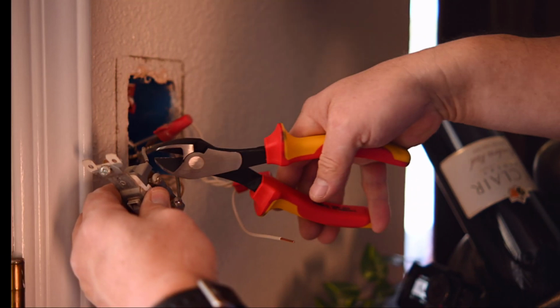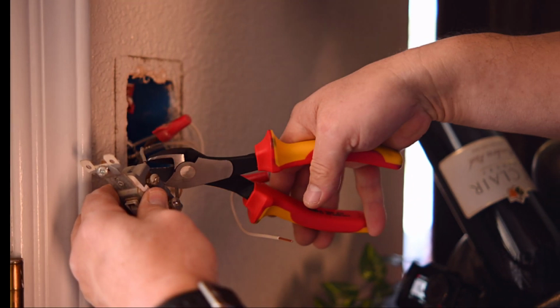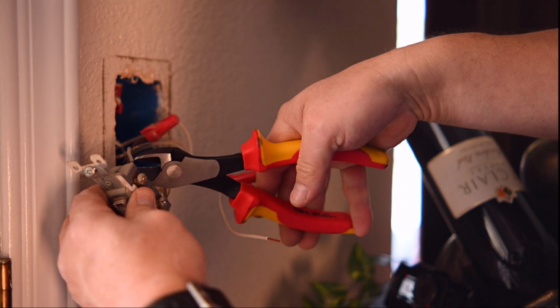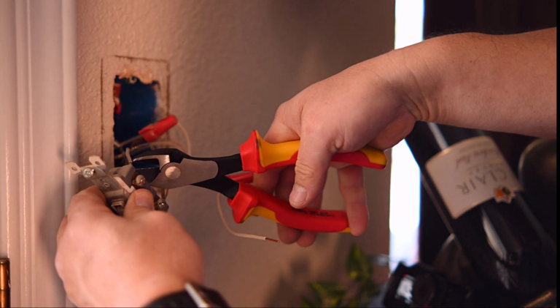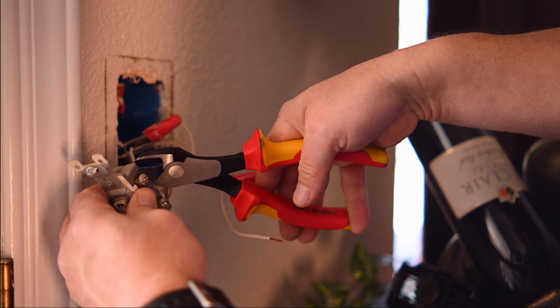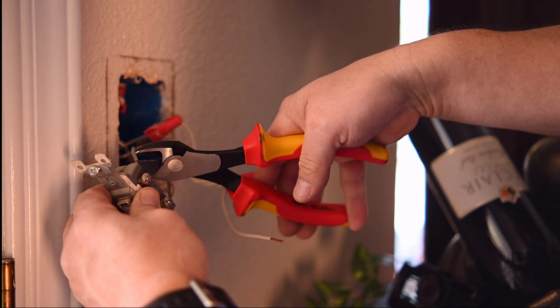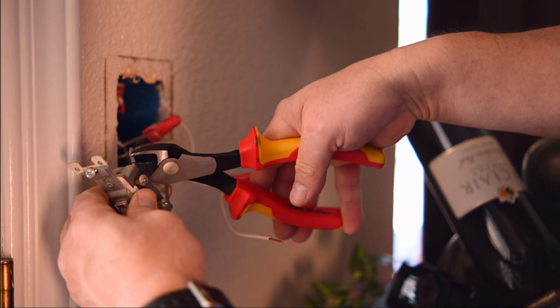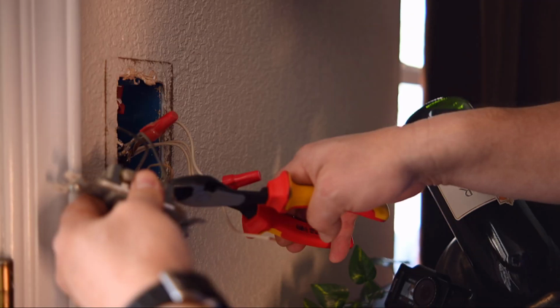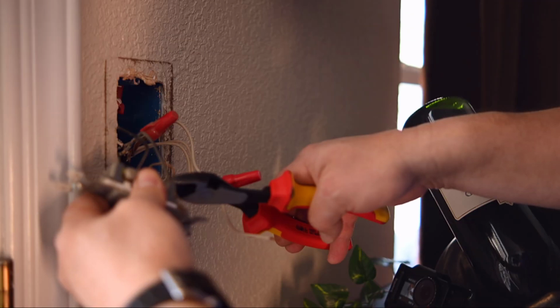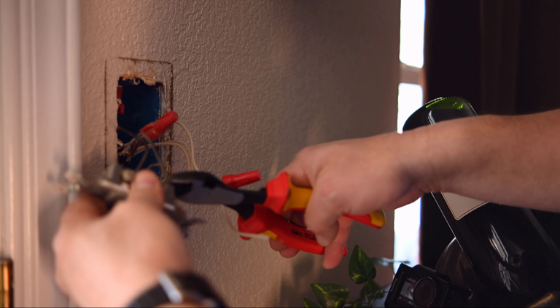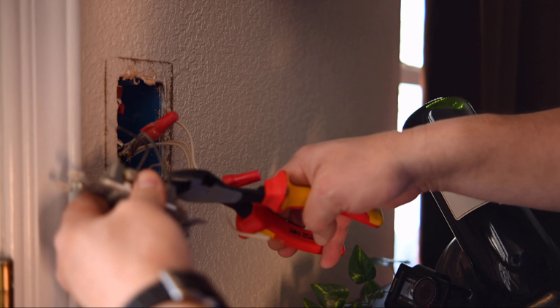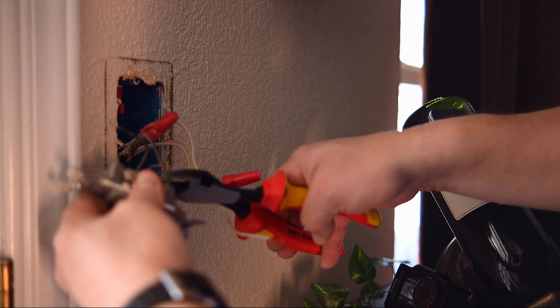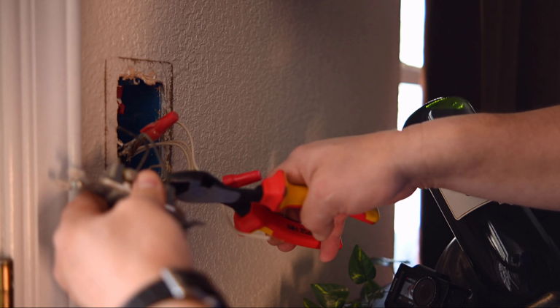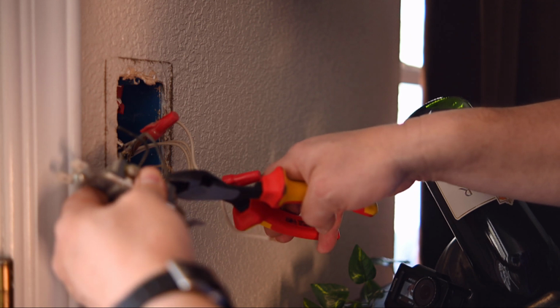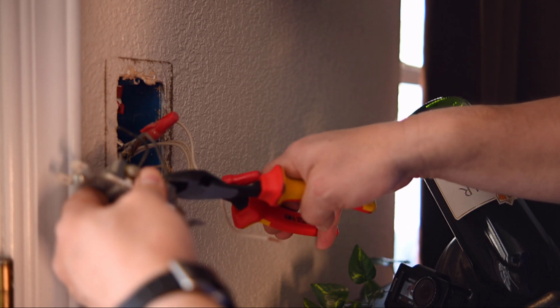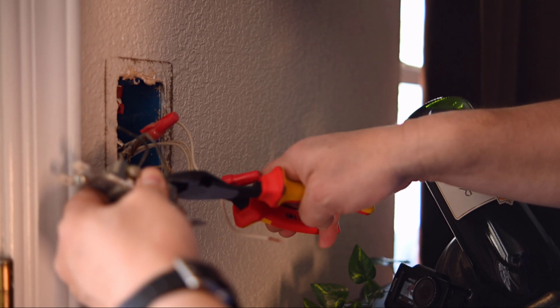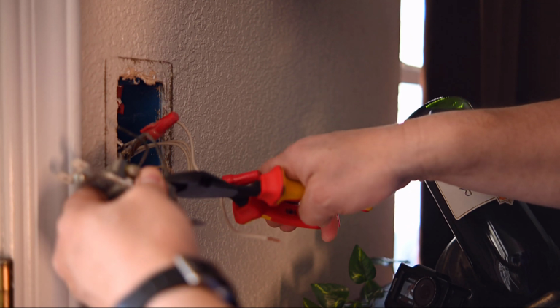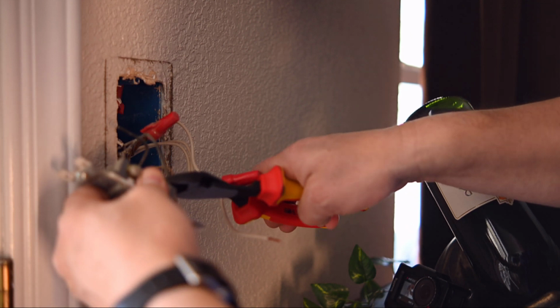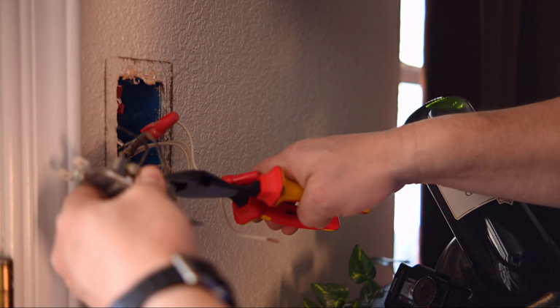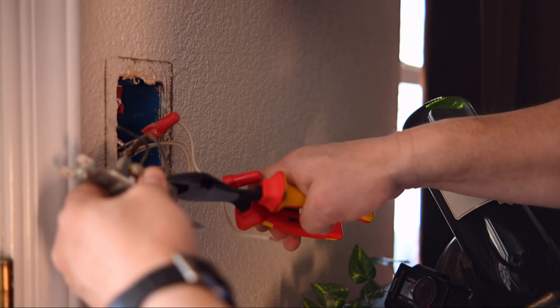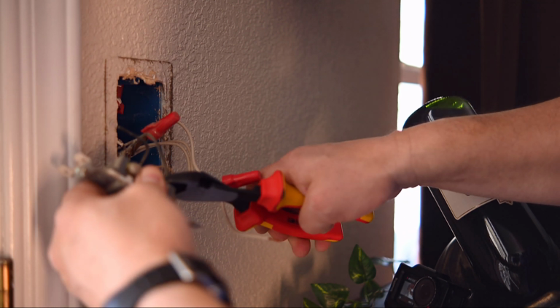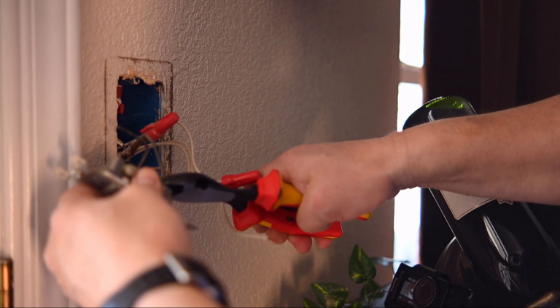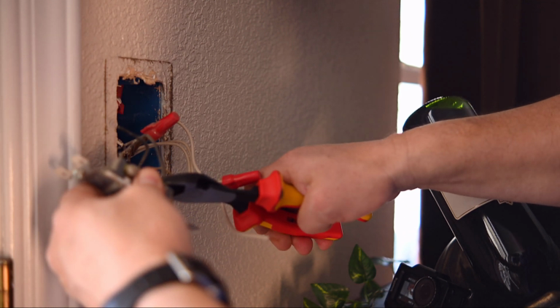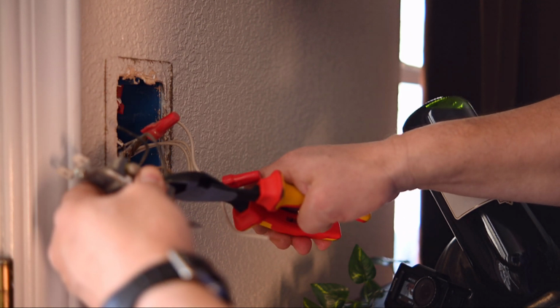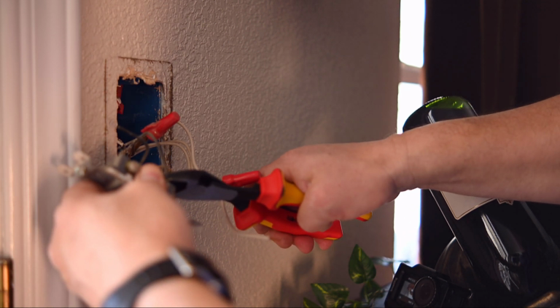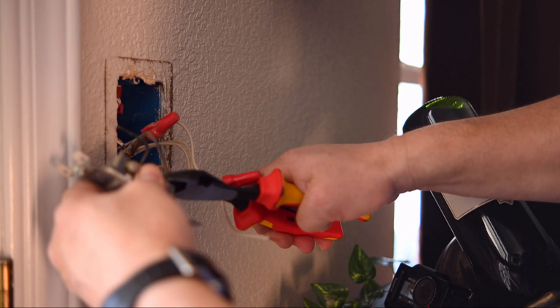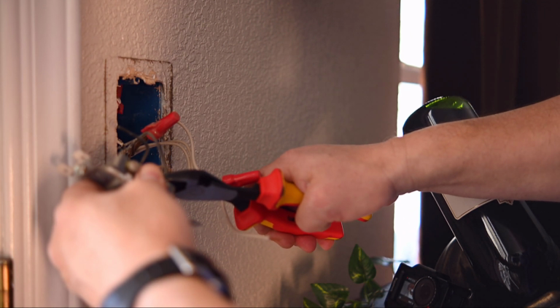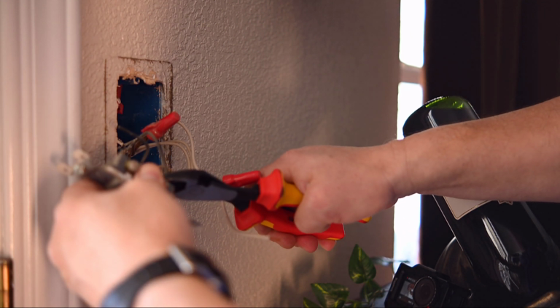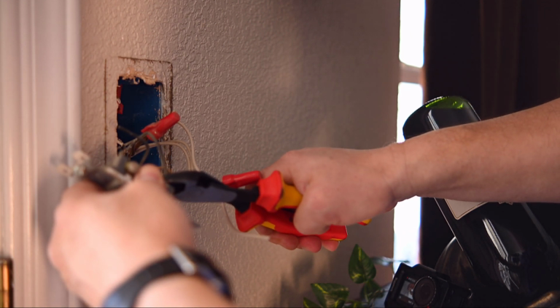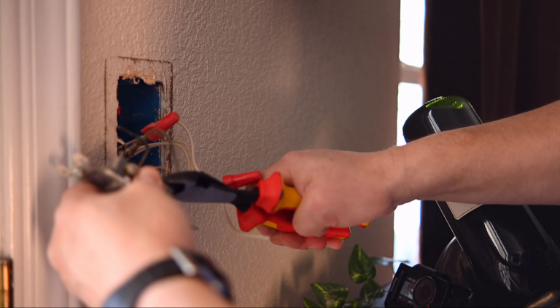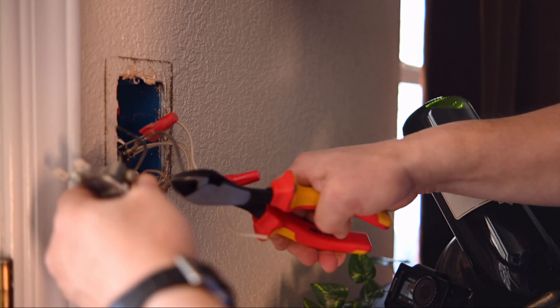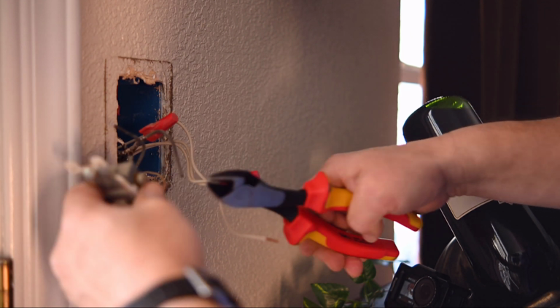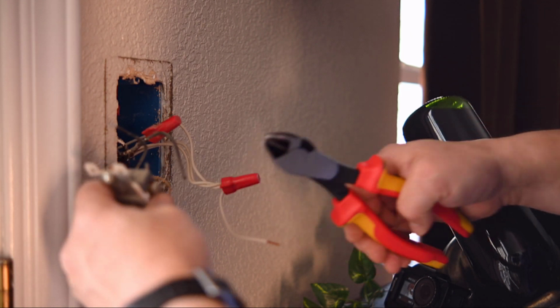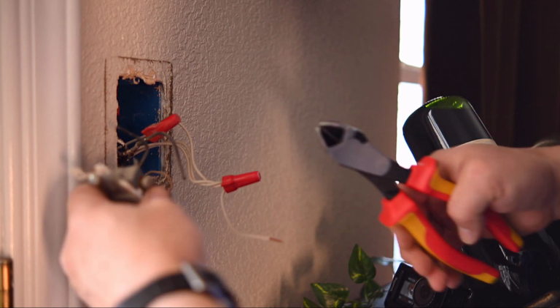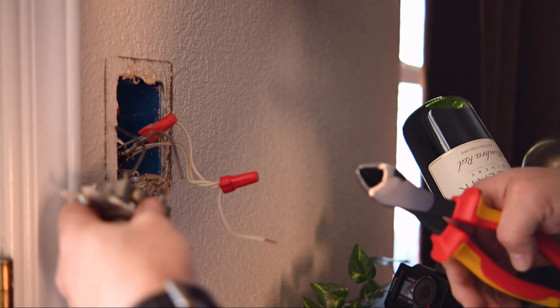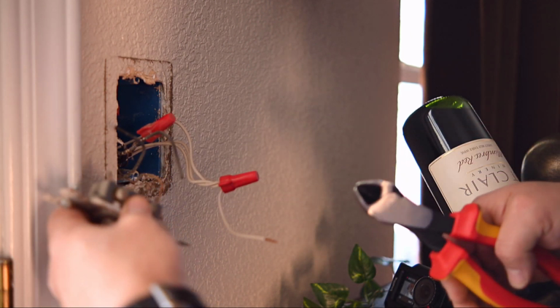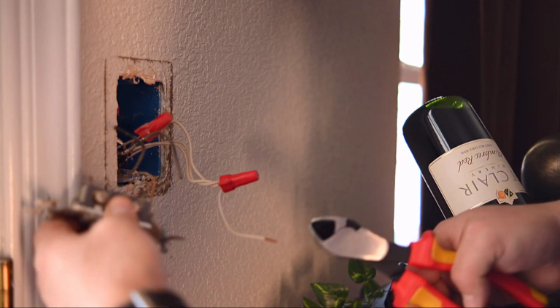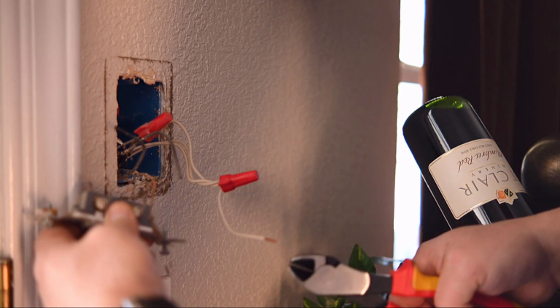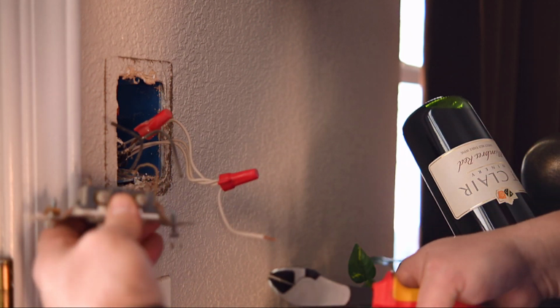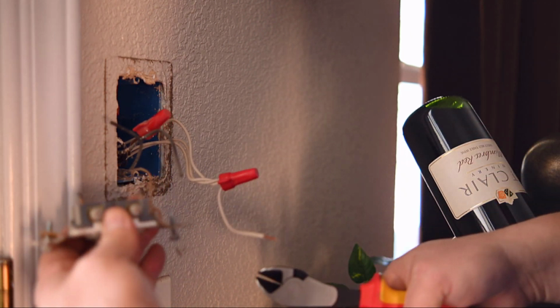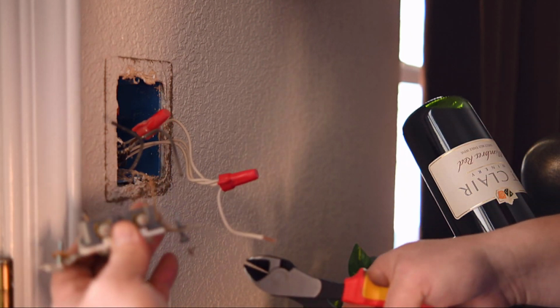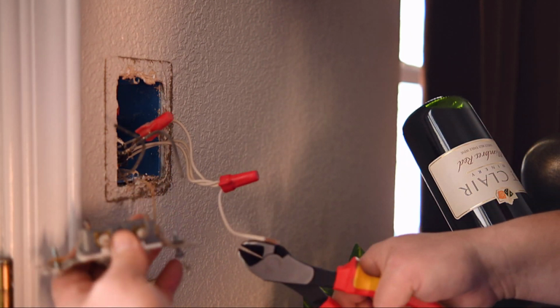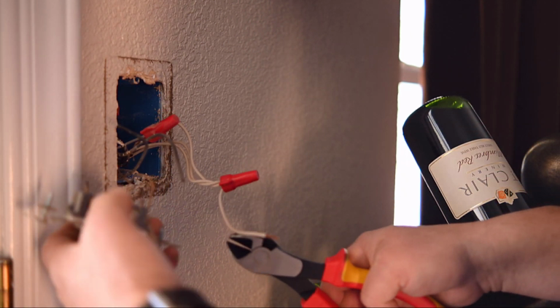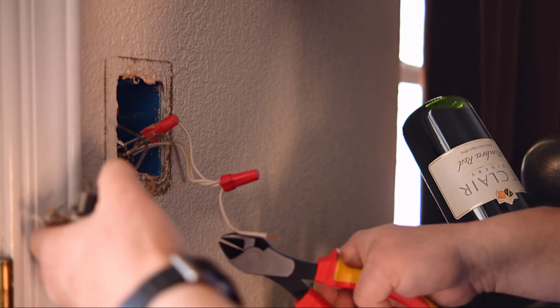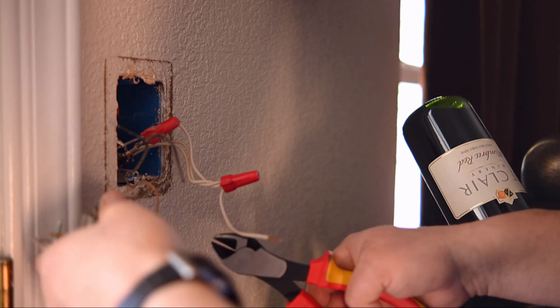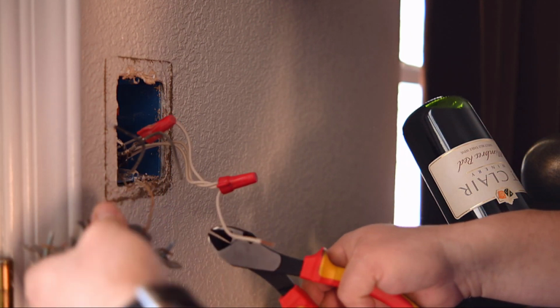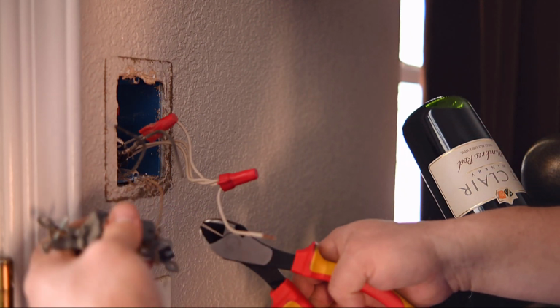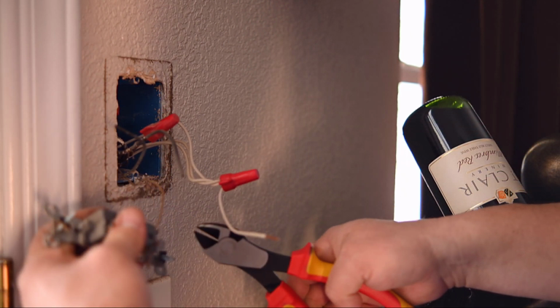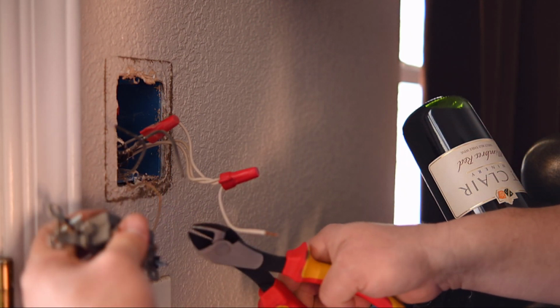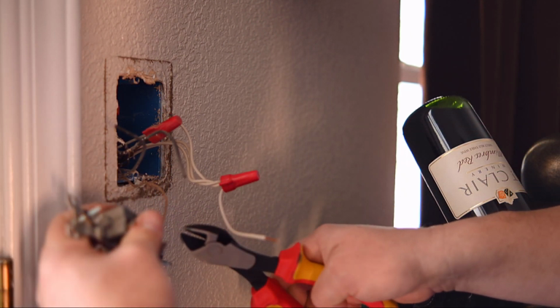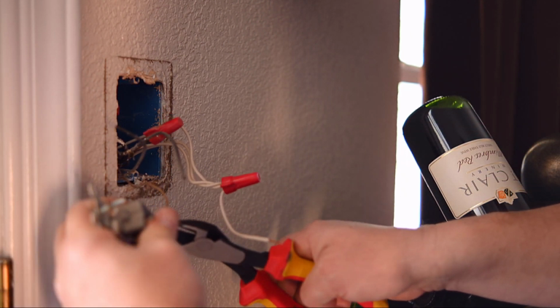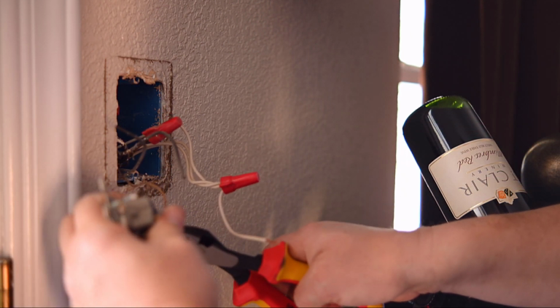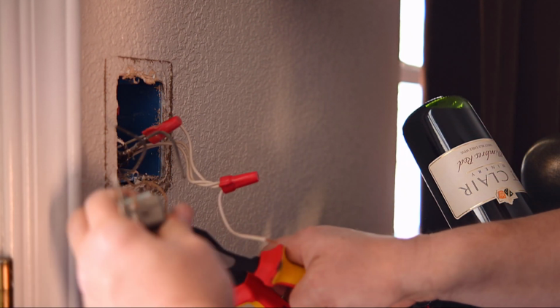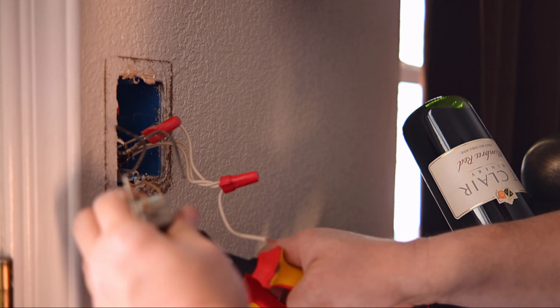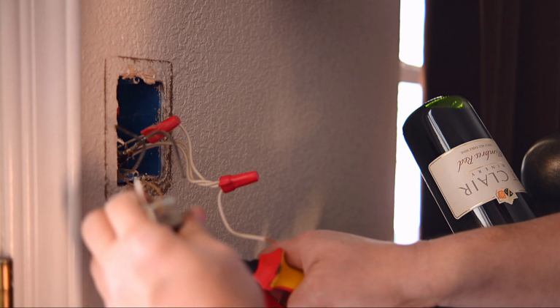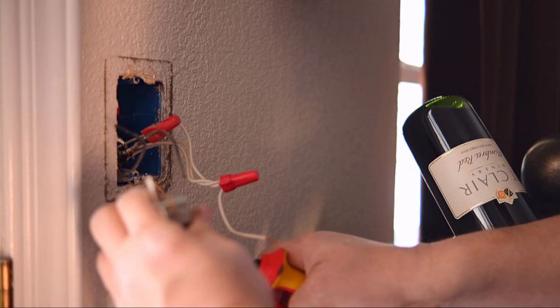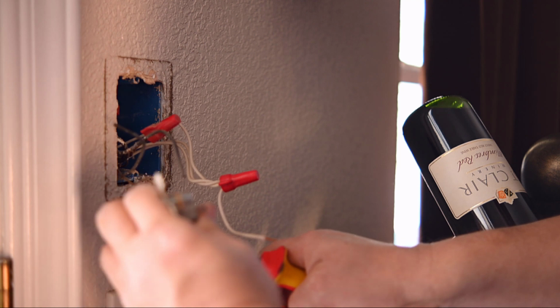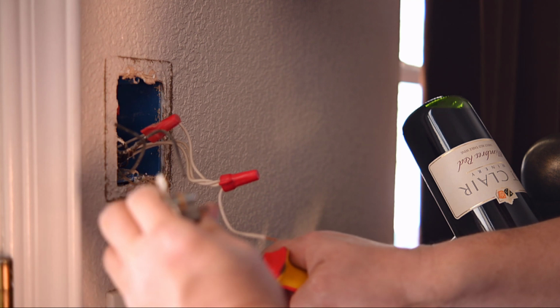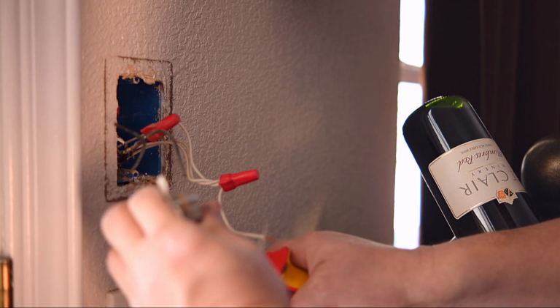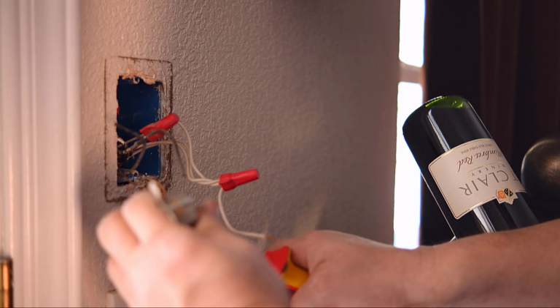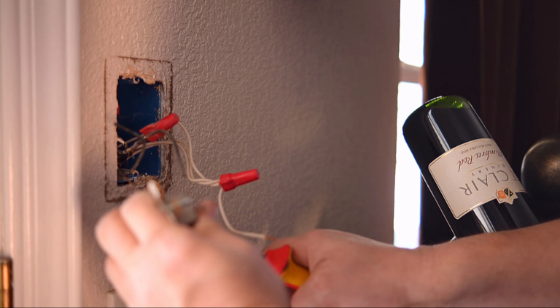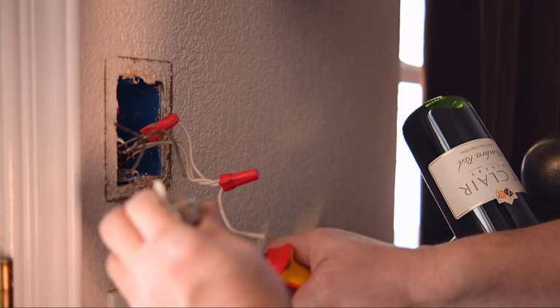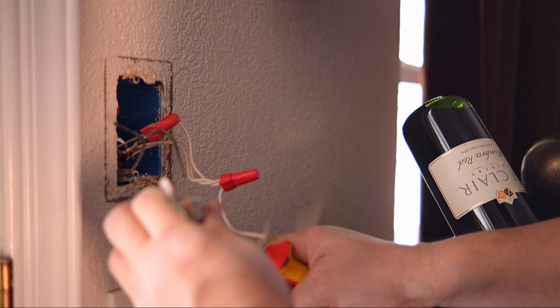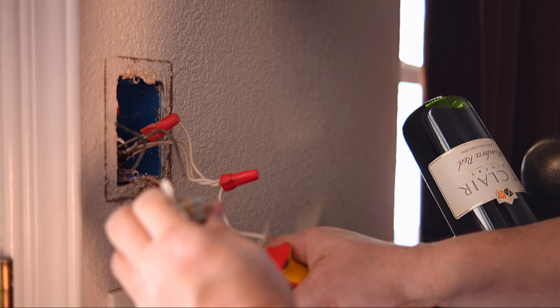I had plenty of wires so I cut the black line, also known as a hot wire, and the load wire, so I had a clean strip to work with.